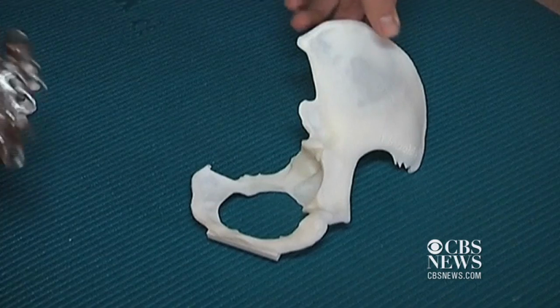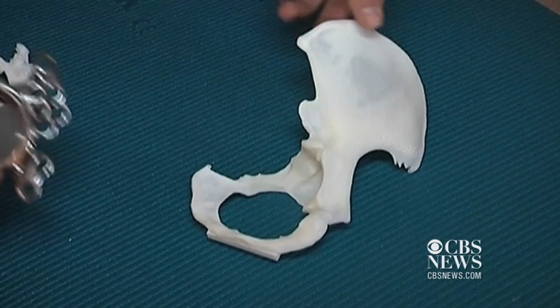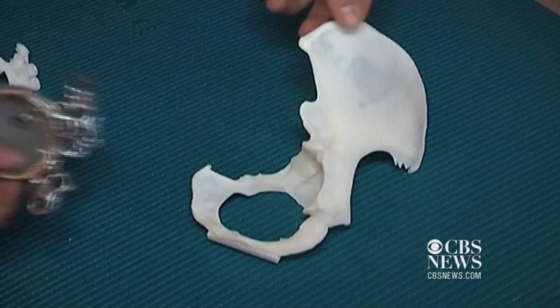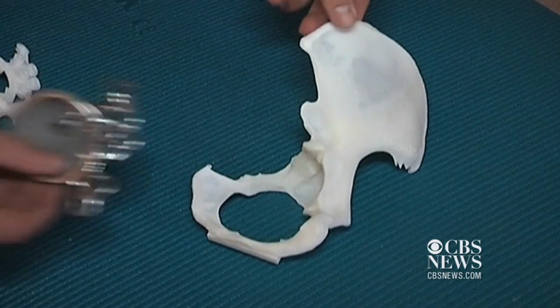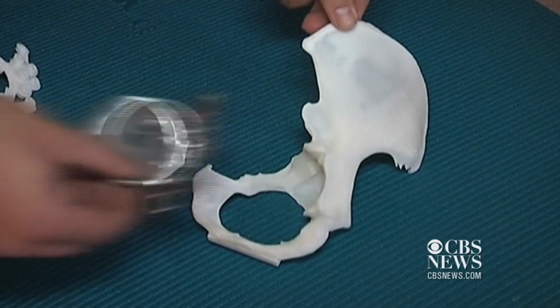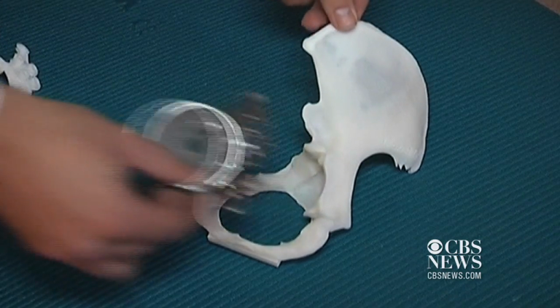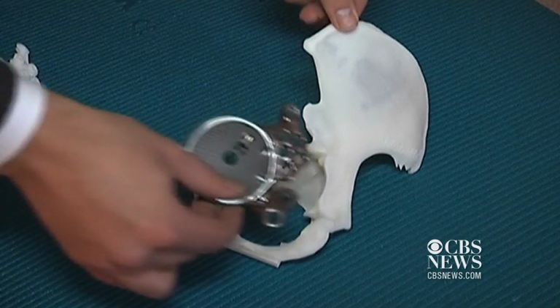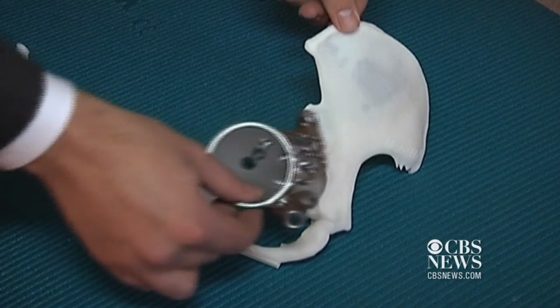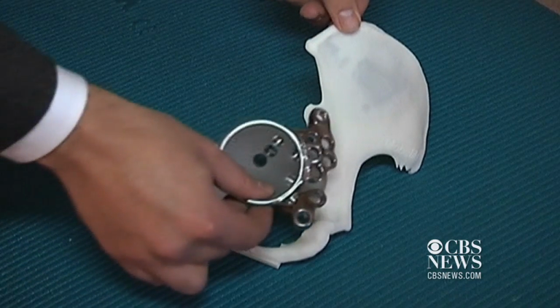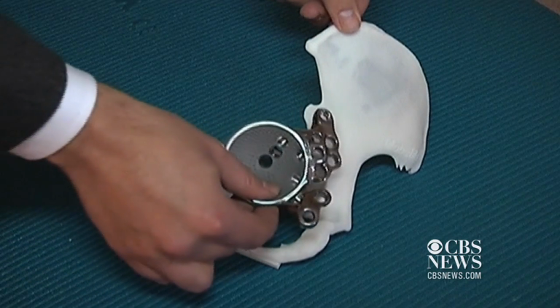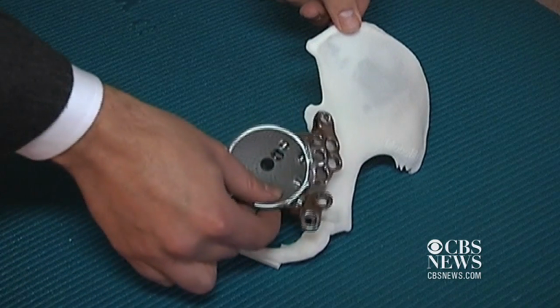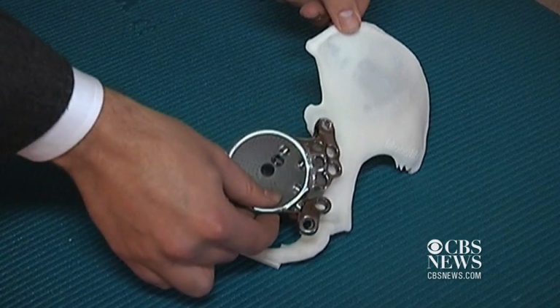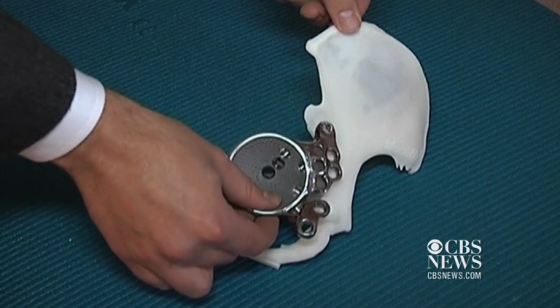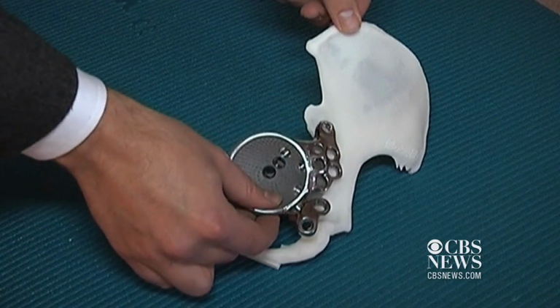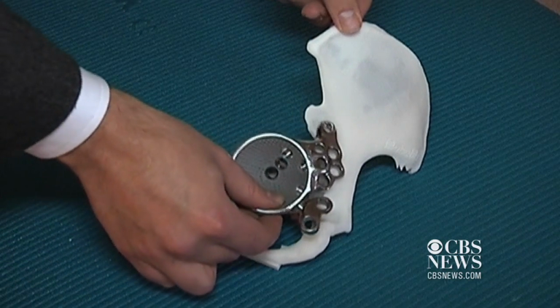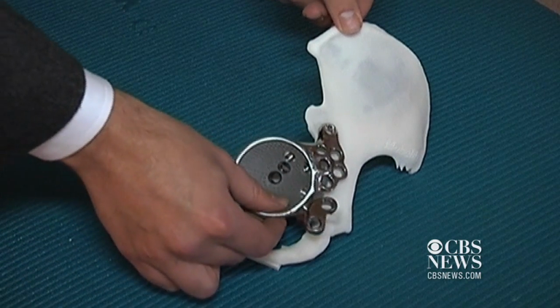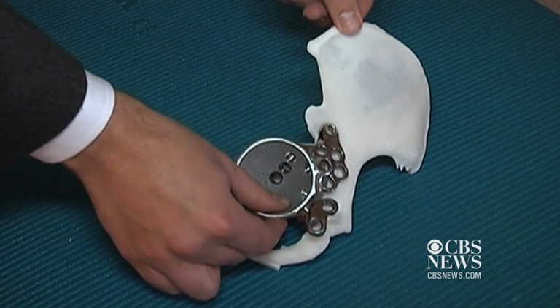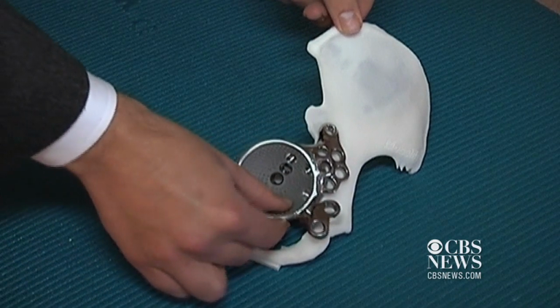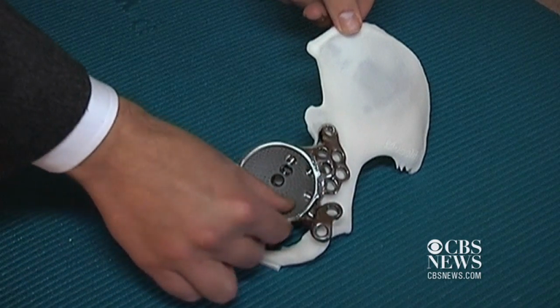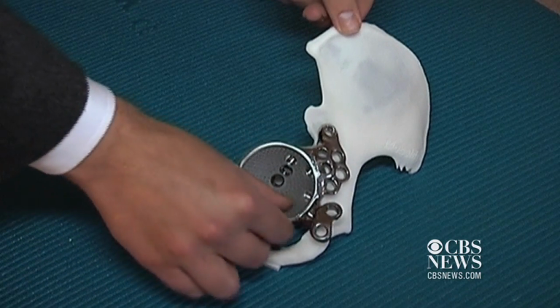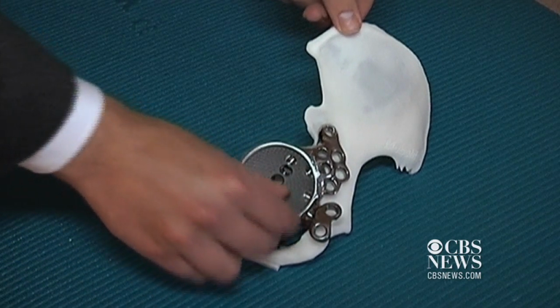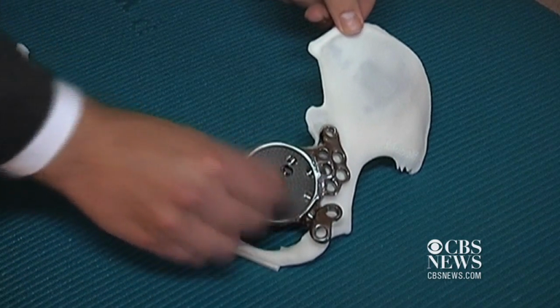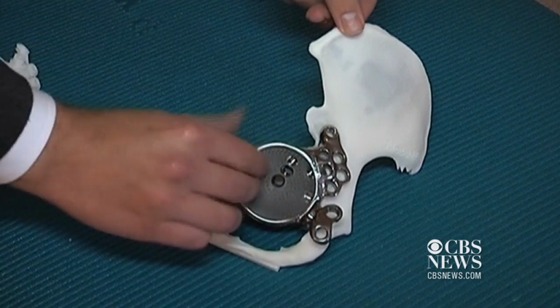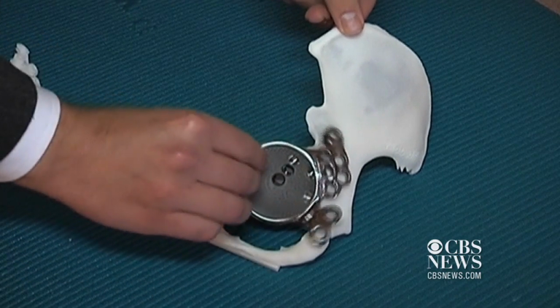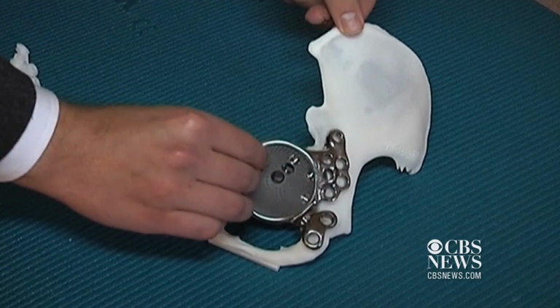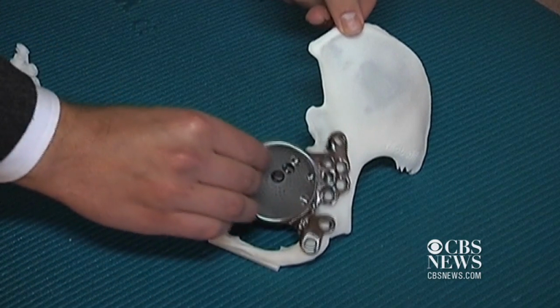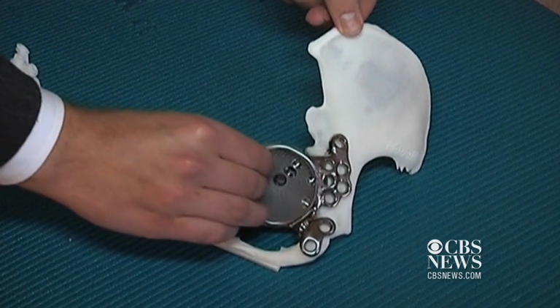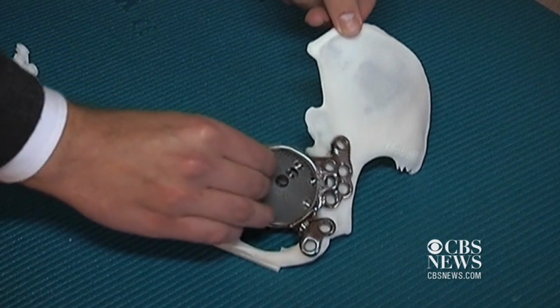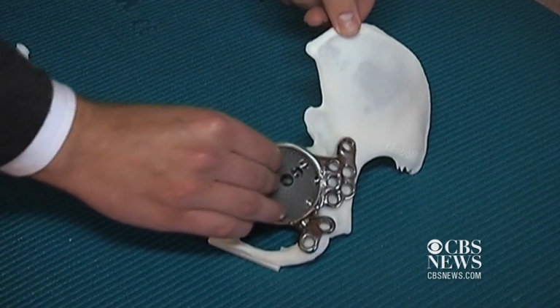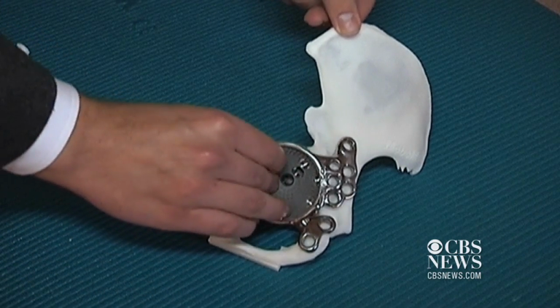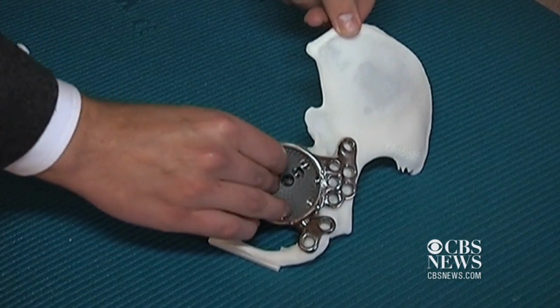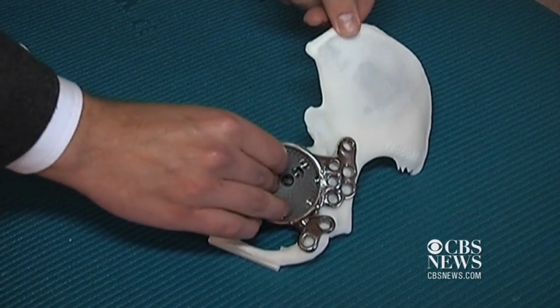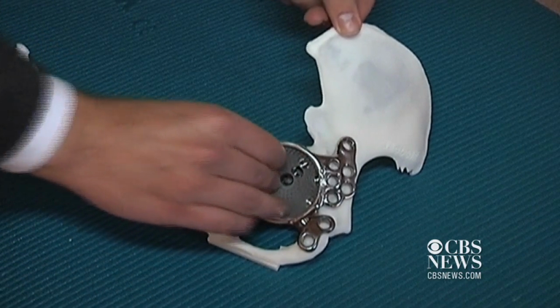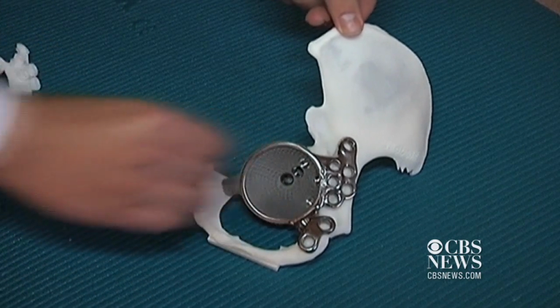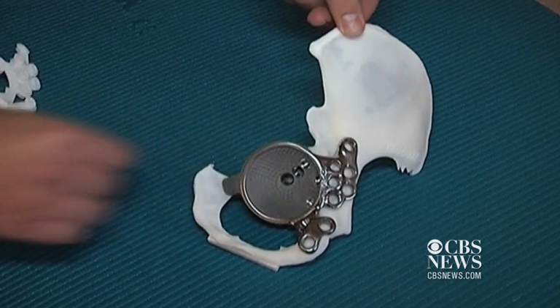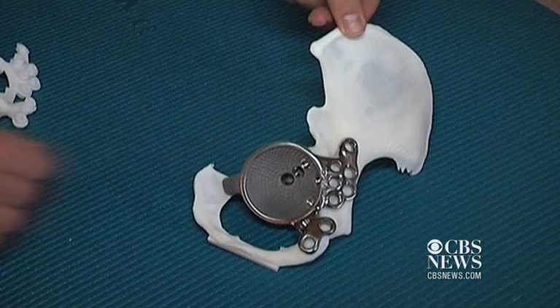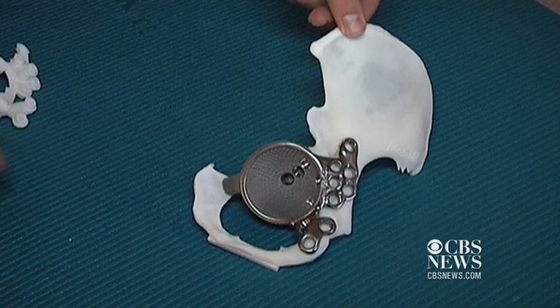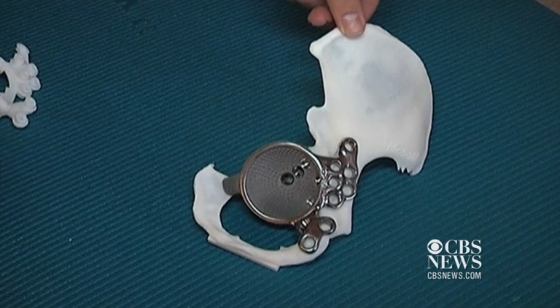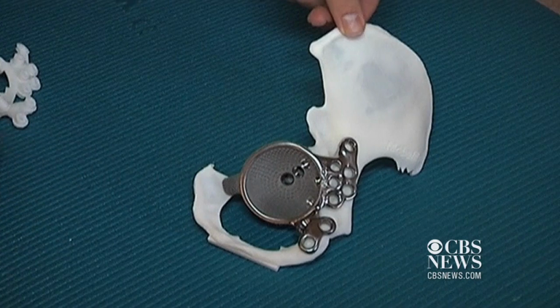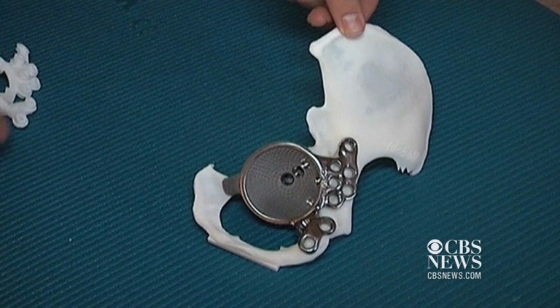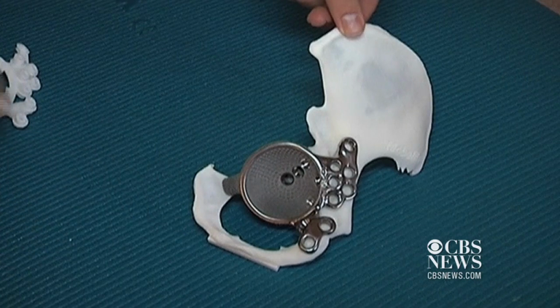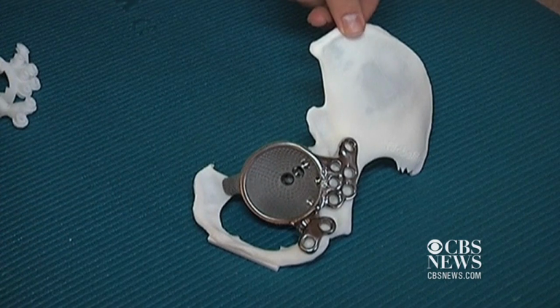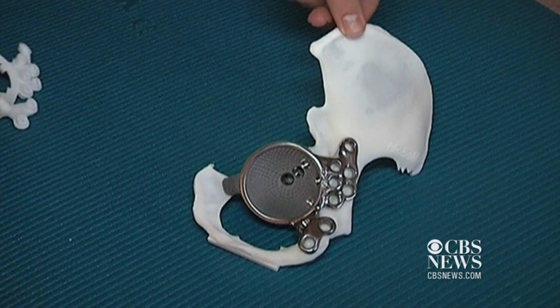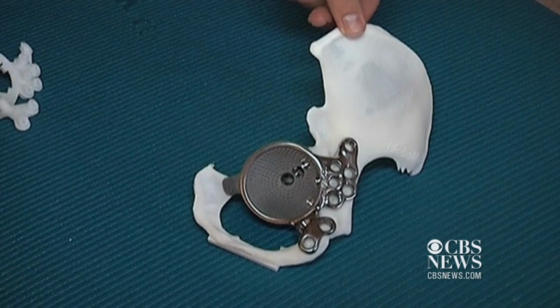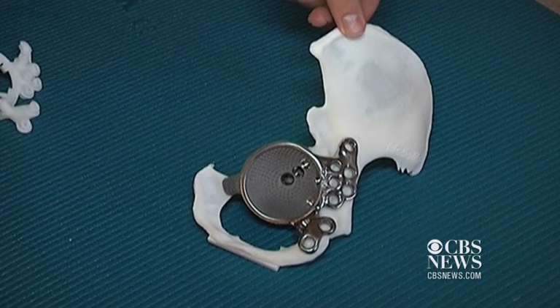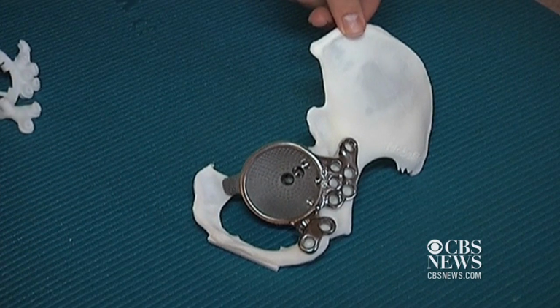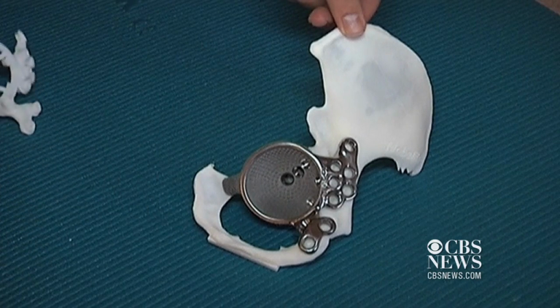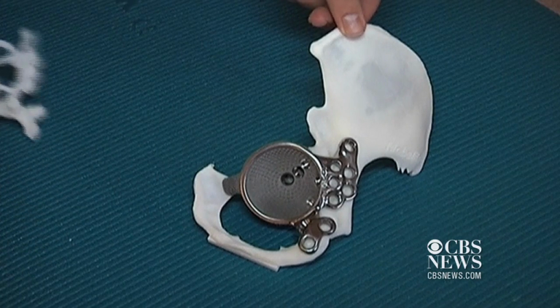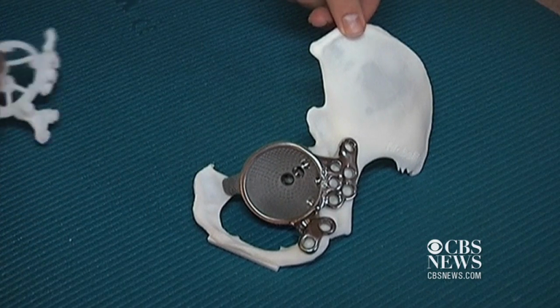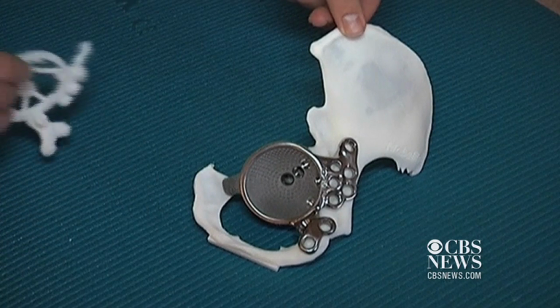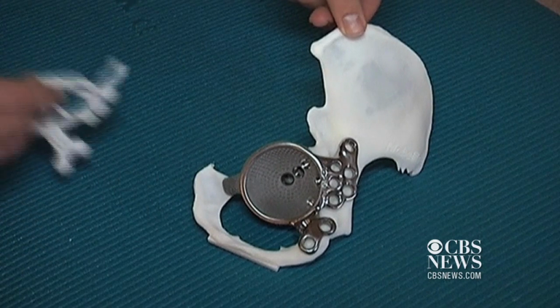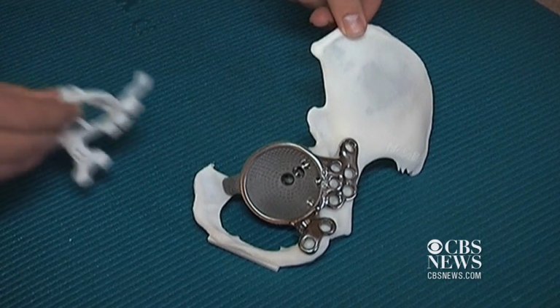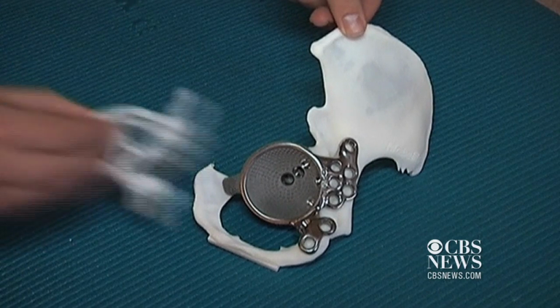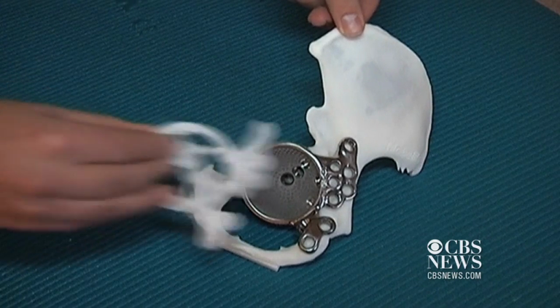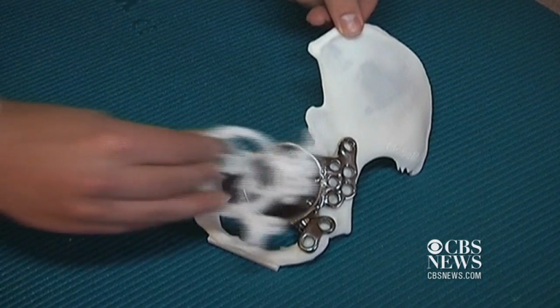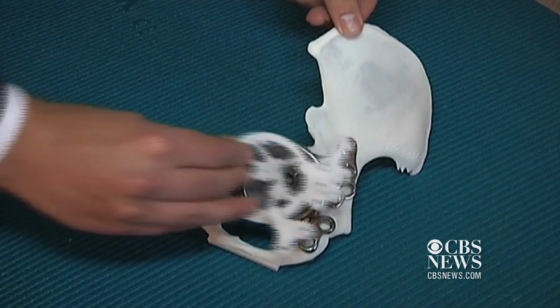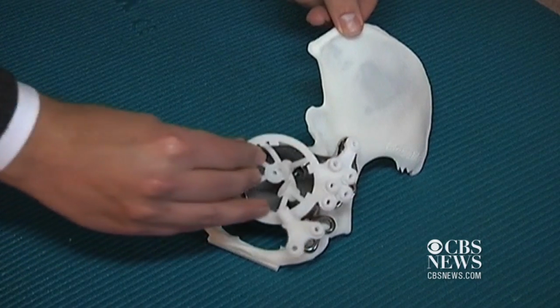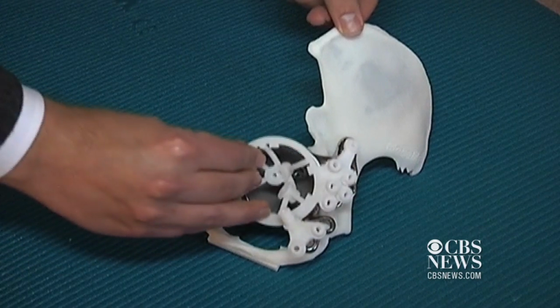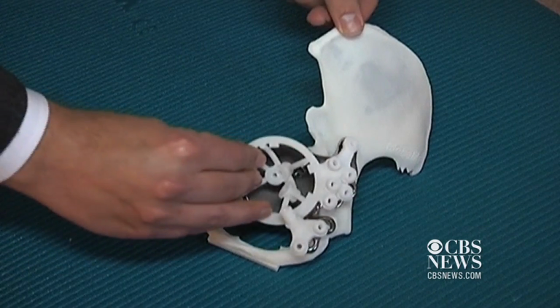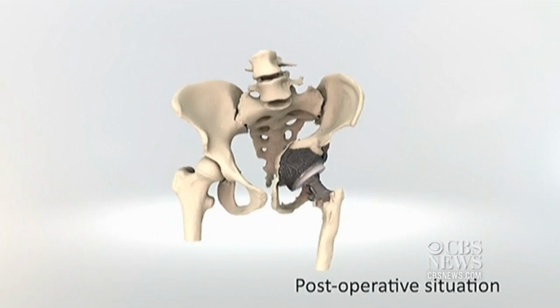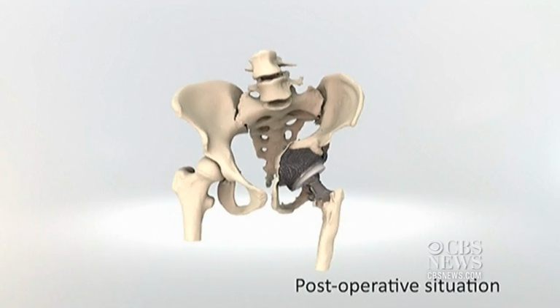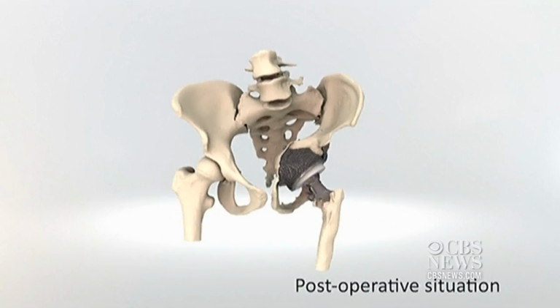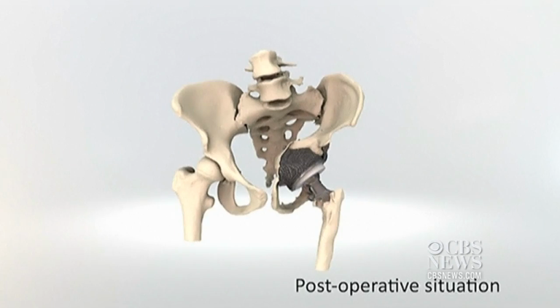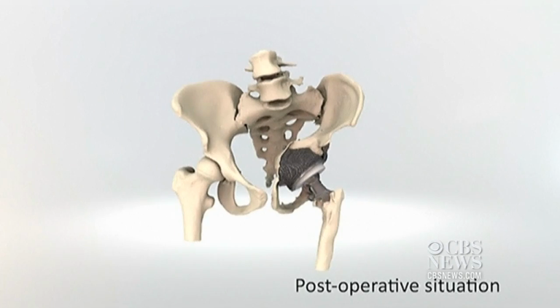Currently, 3D printing for implants is rare, but MobileLife believes that in the future it will become a more commonplace way to treat a variety of conditions.